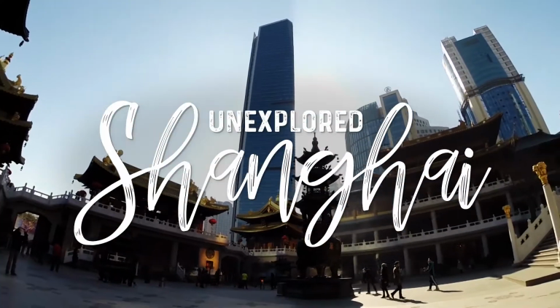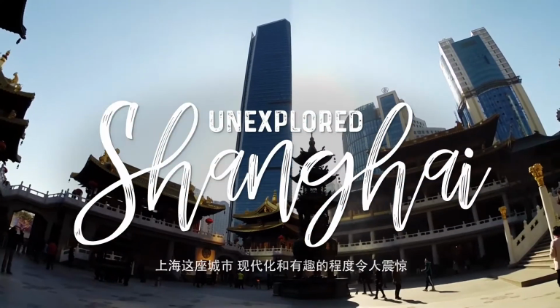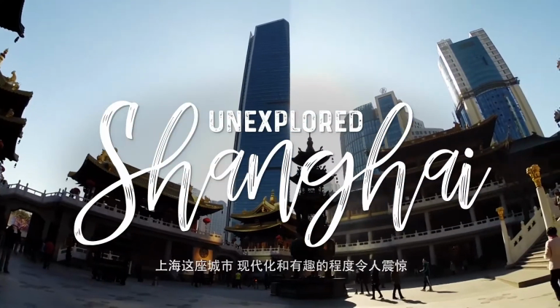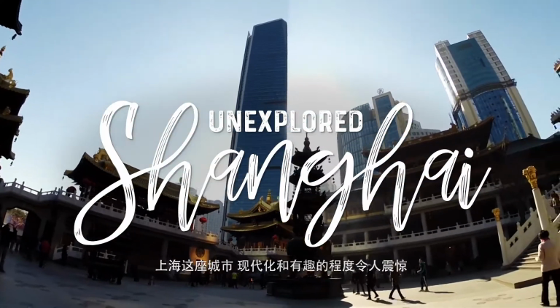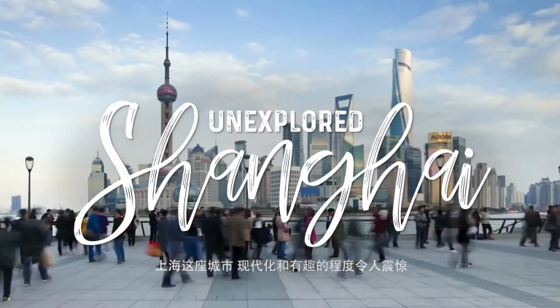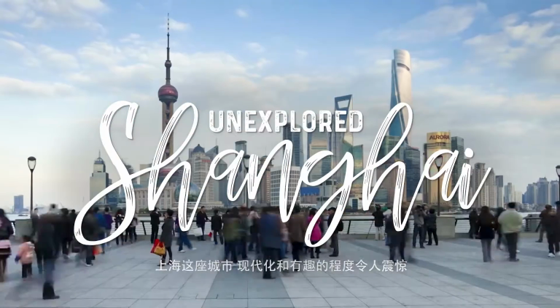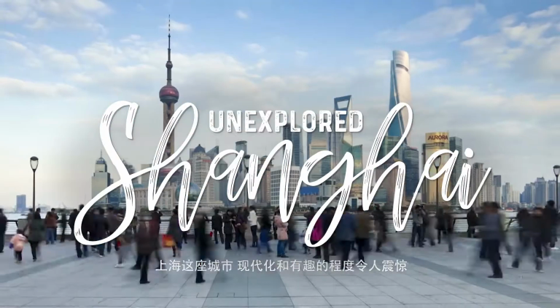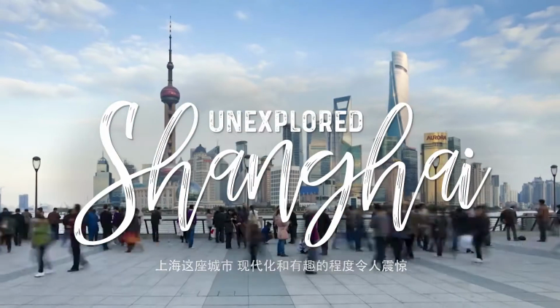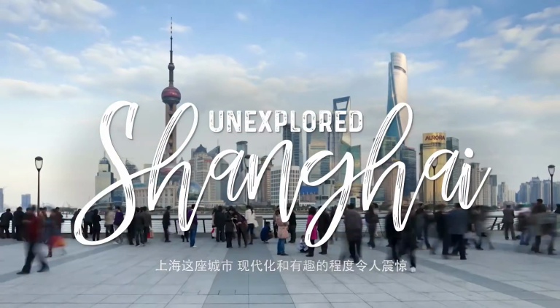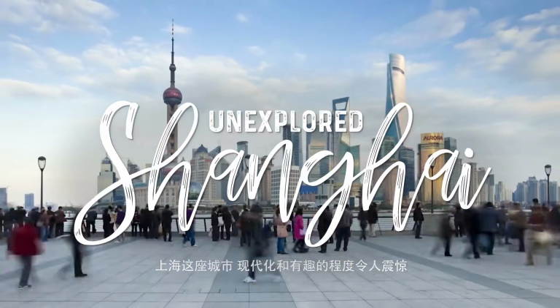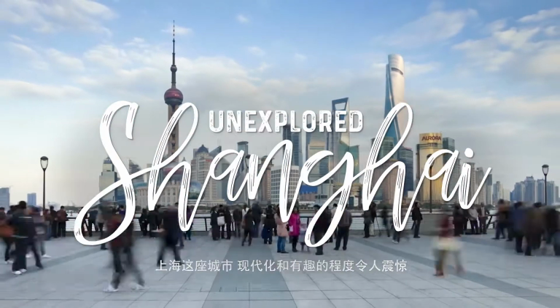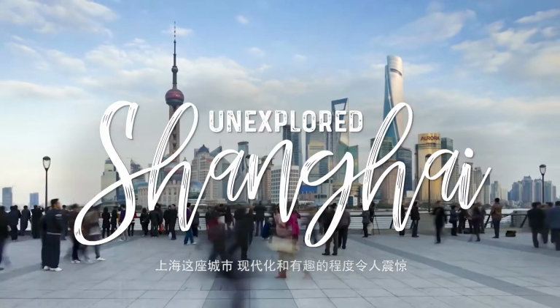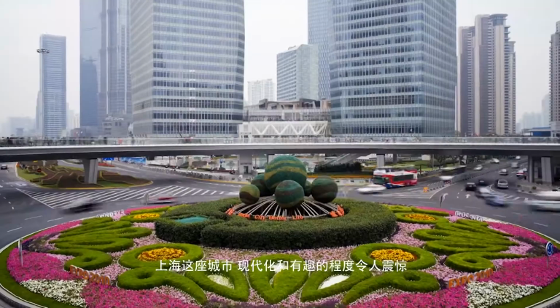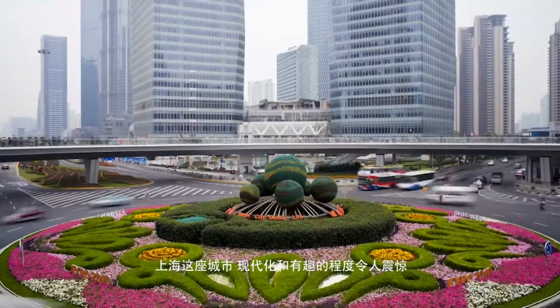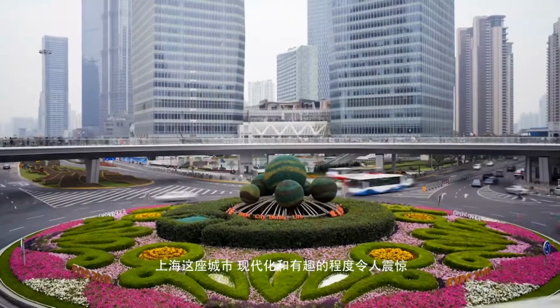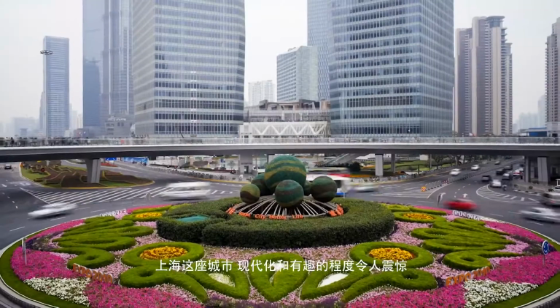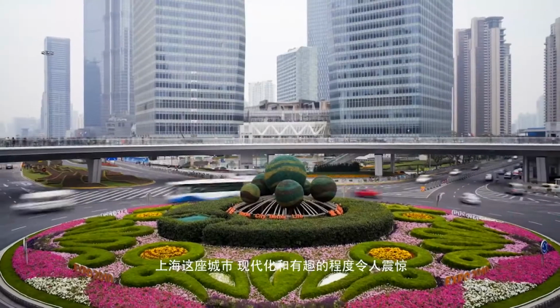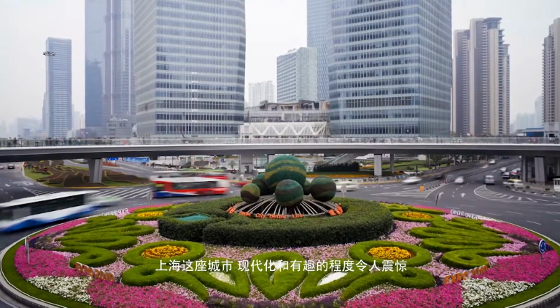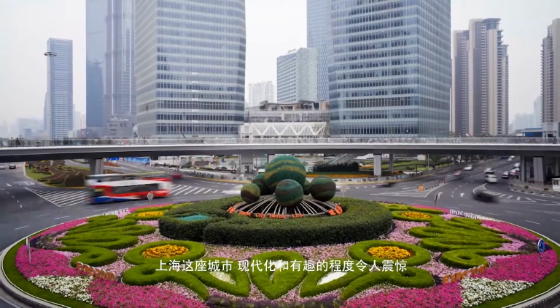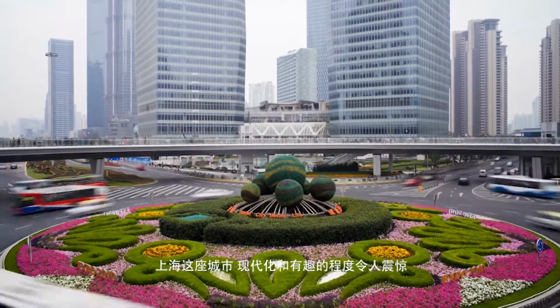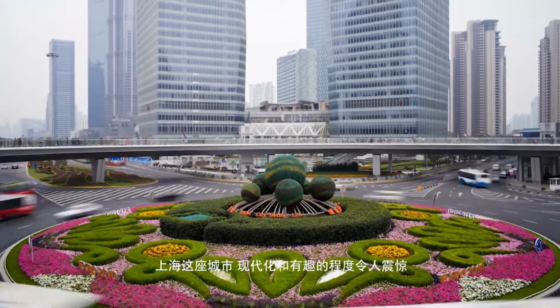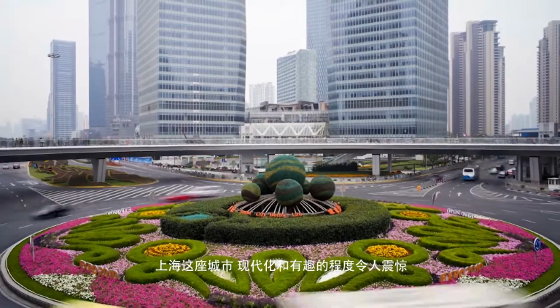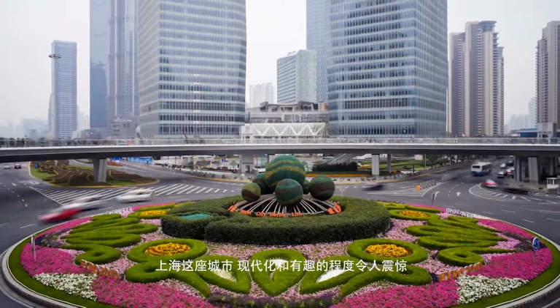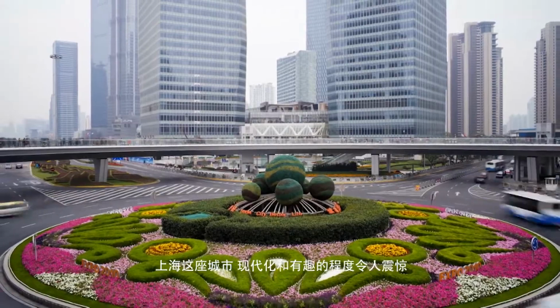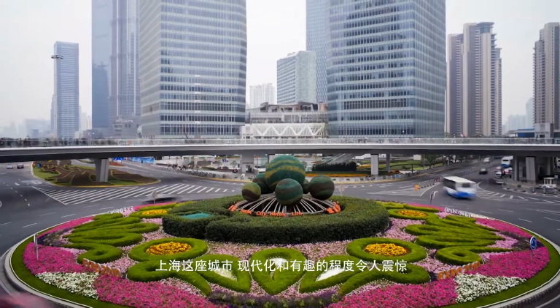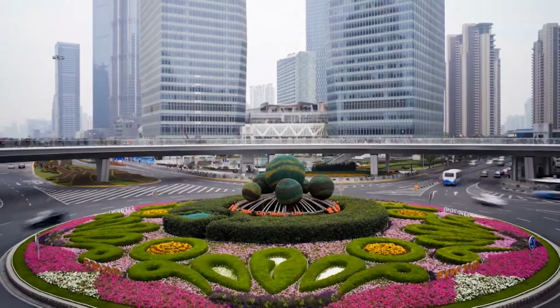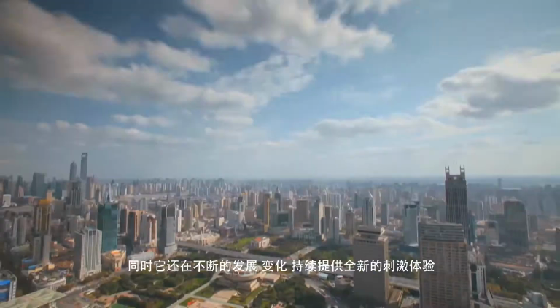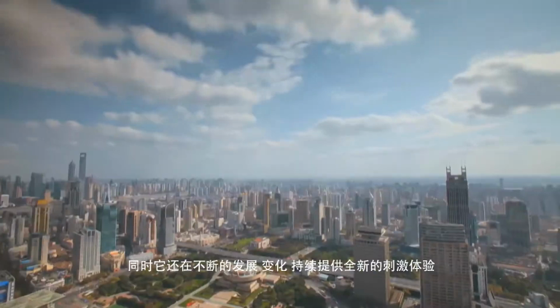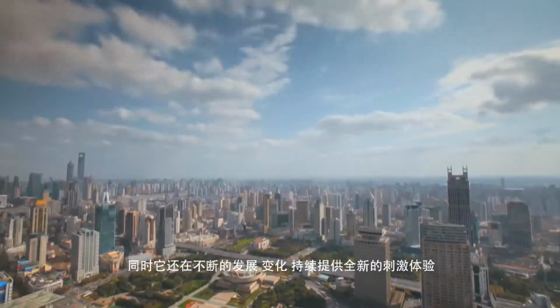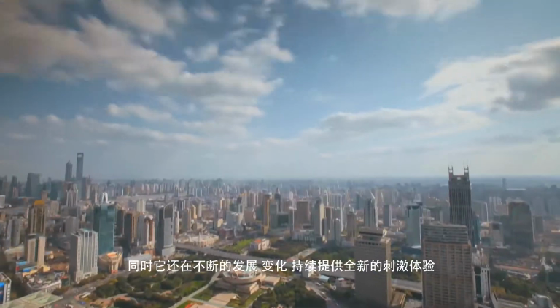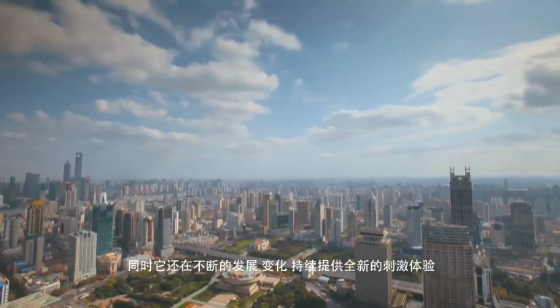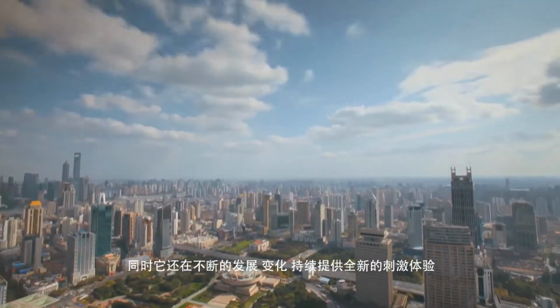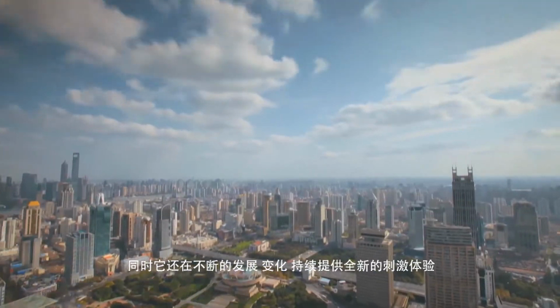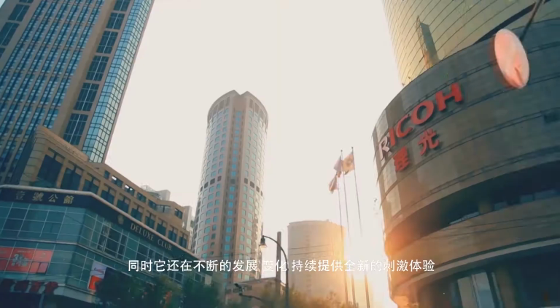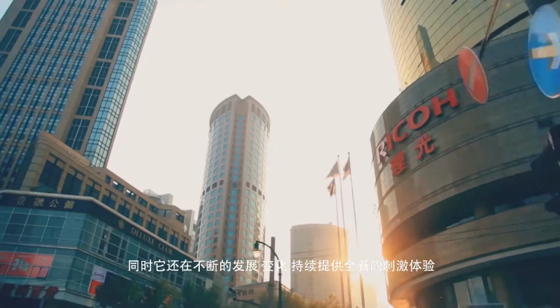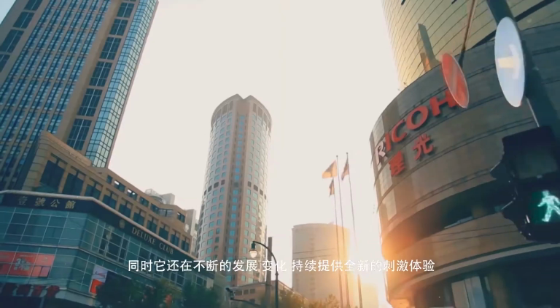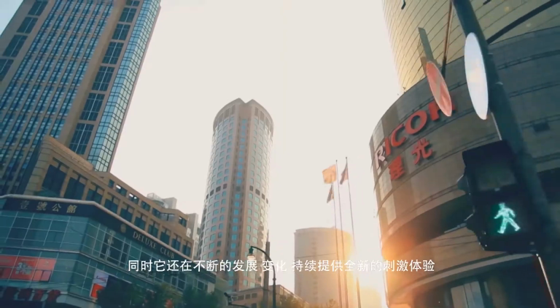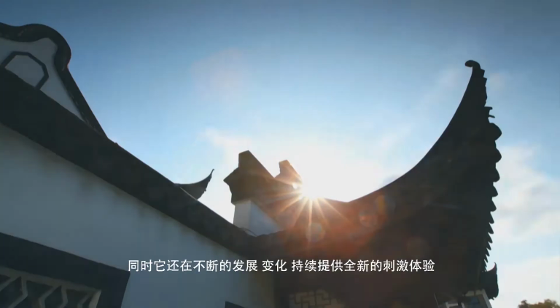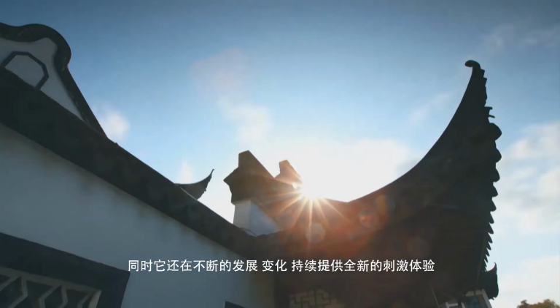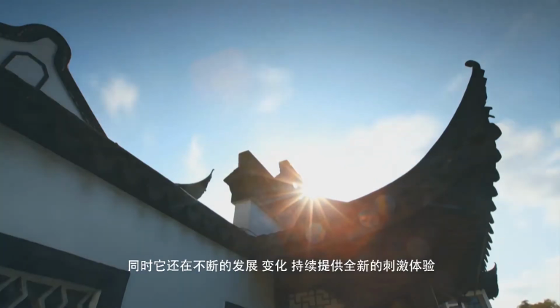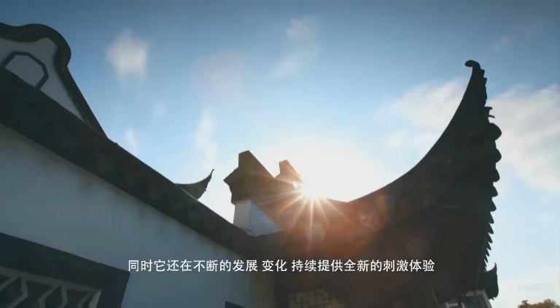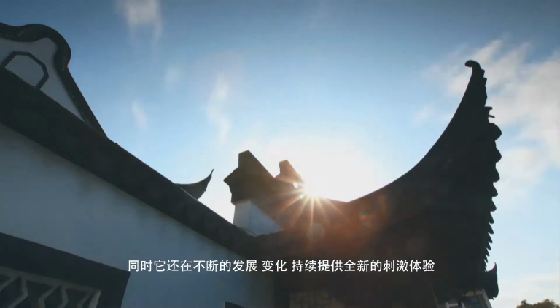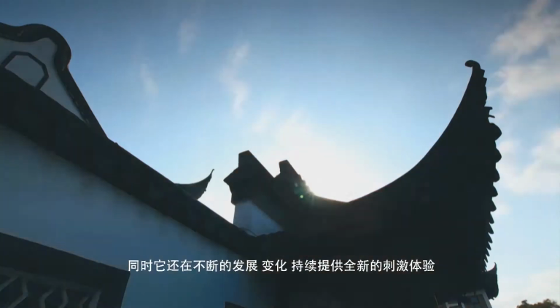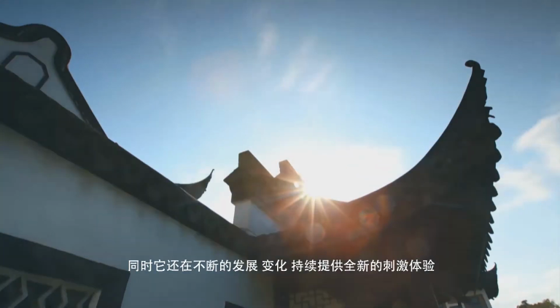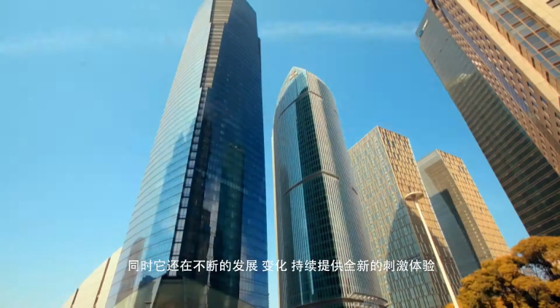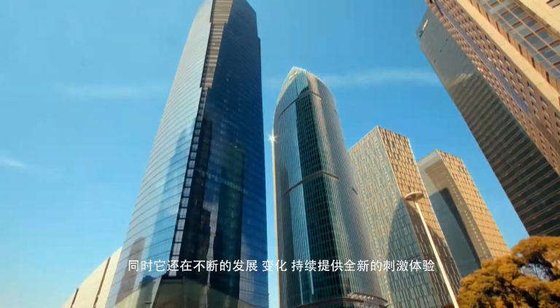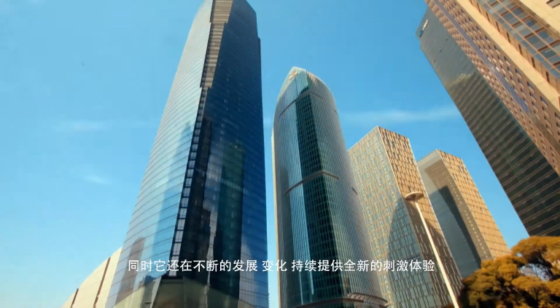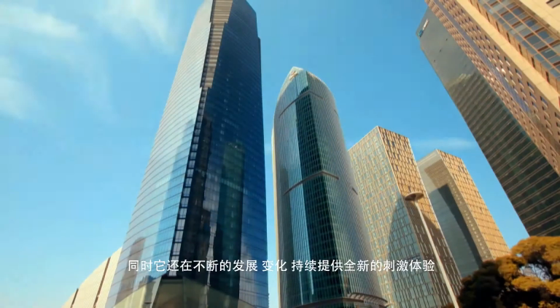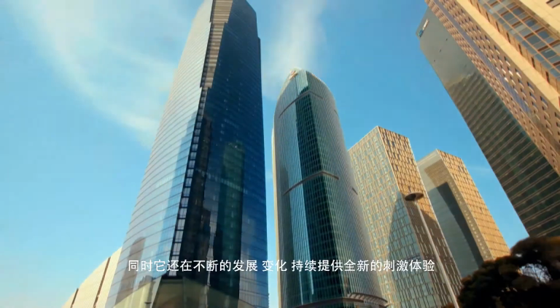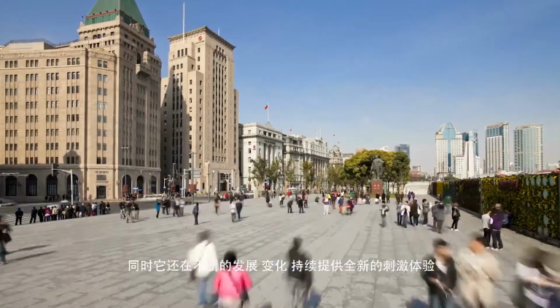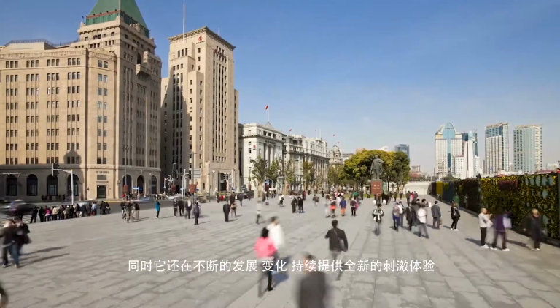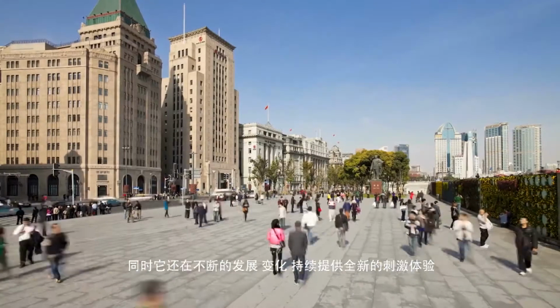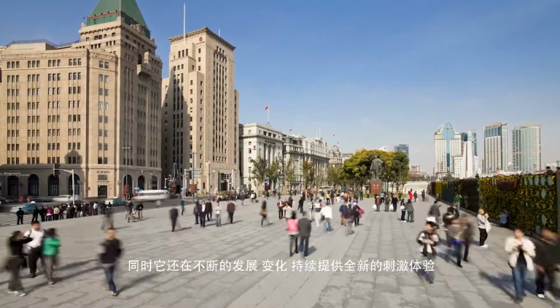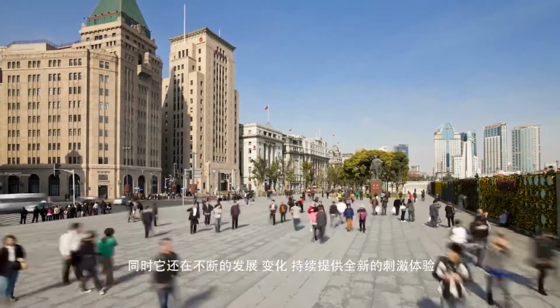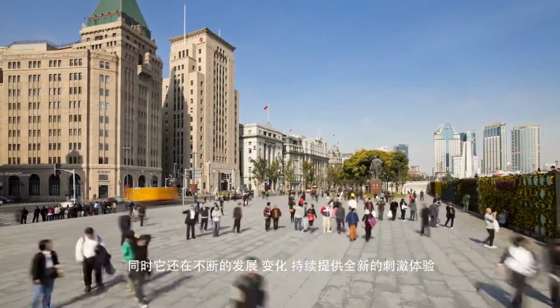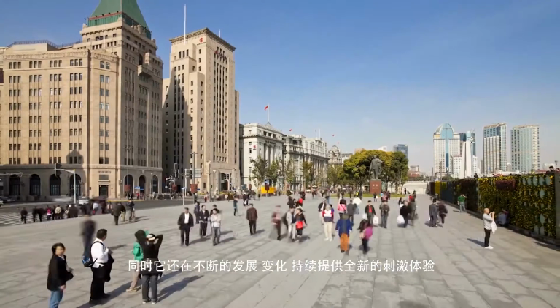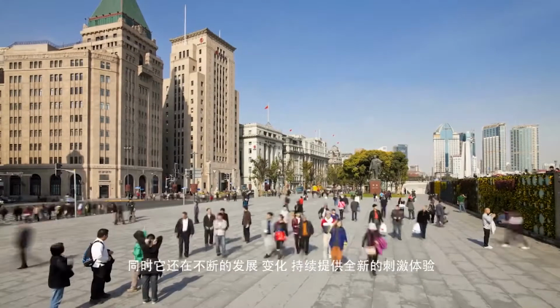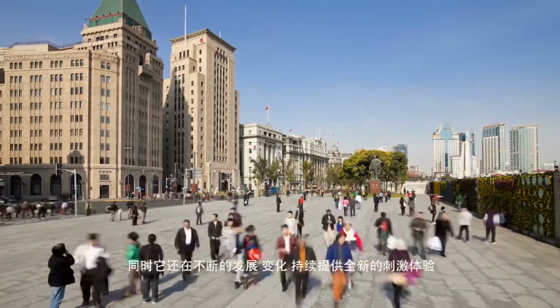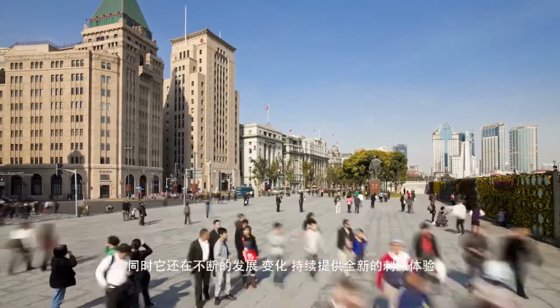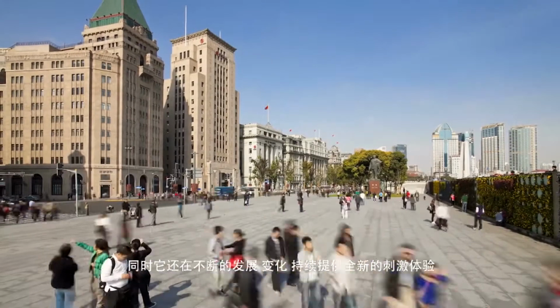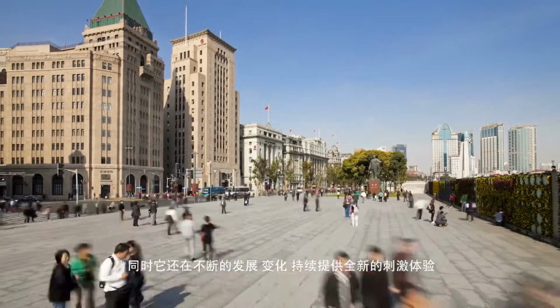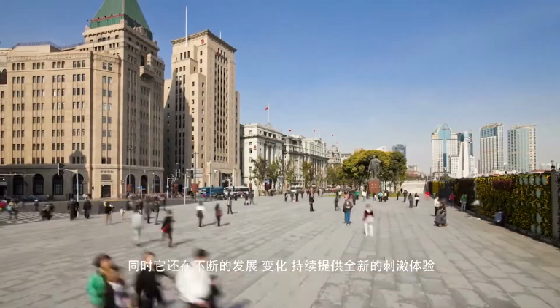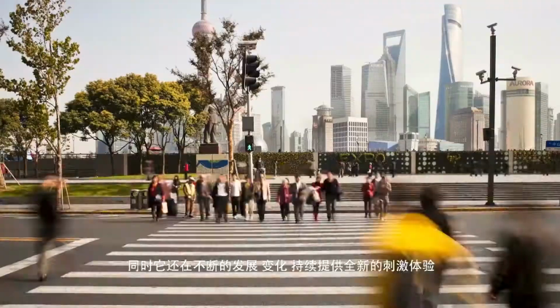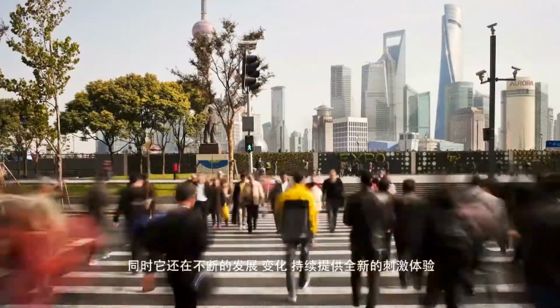Shanghai is astonishingly modern and exciting, and it keeps growing, changing, and constantly offering new thrilling experiences.